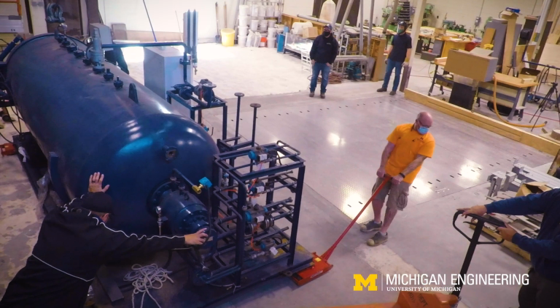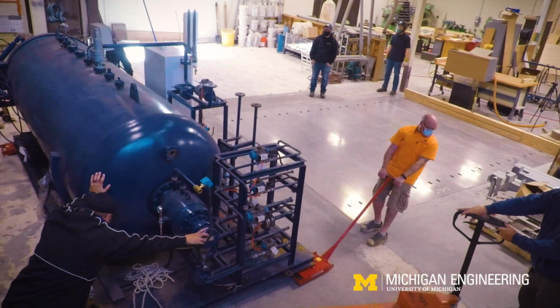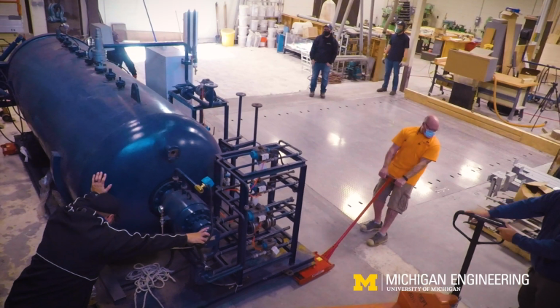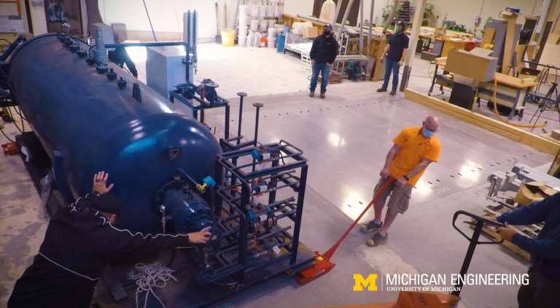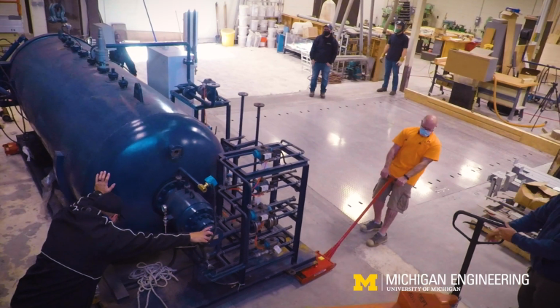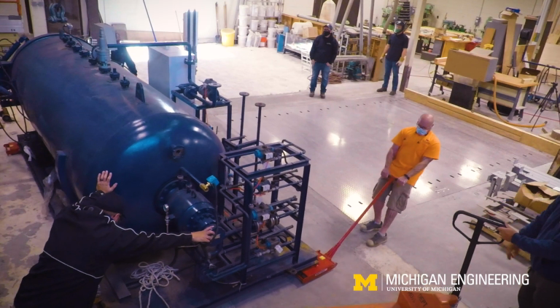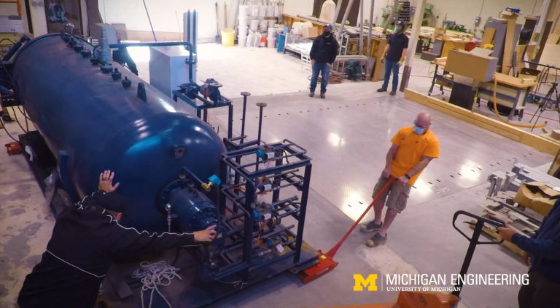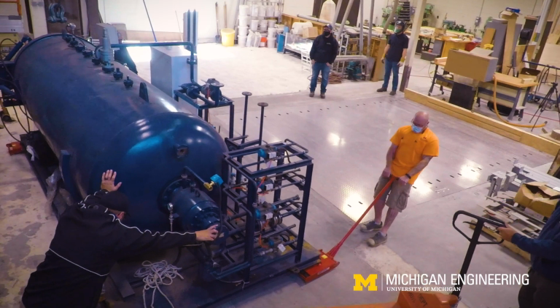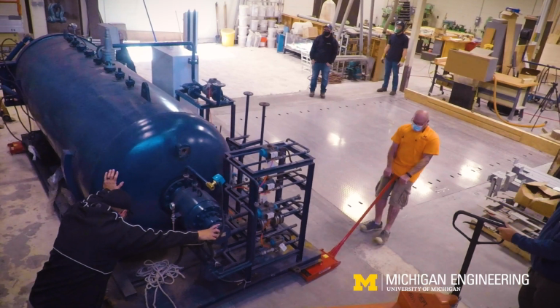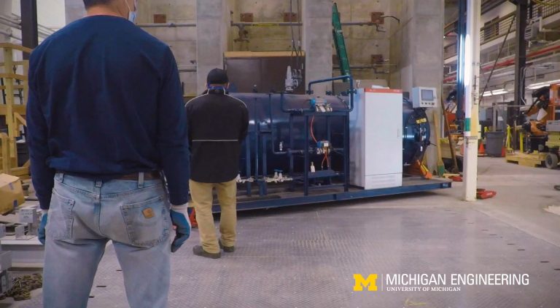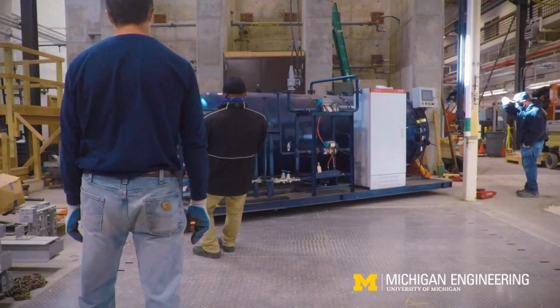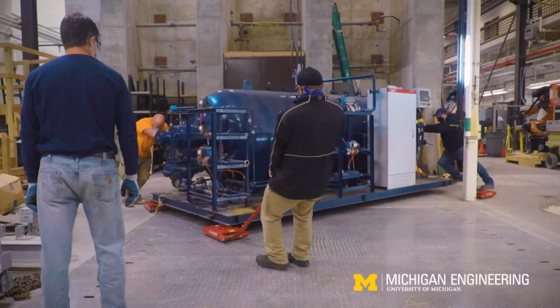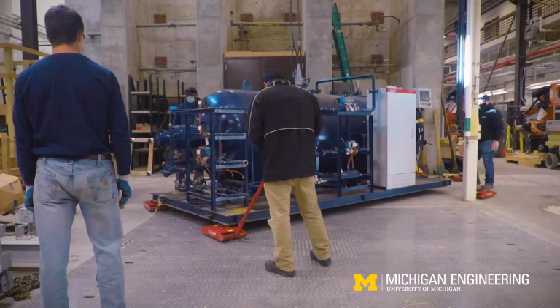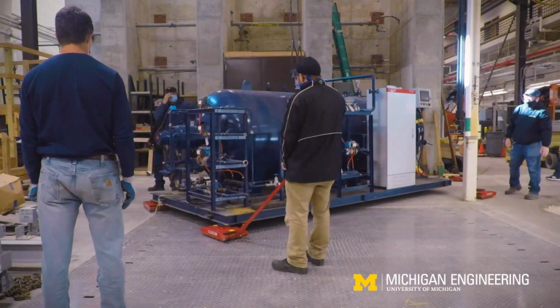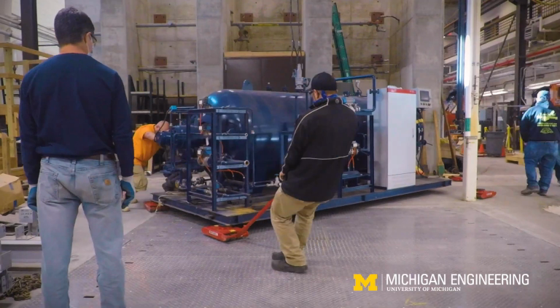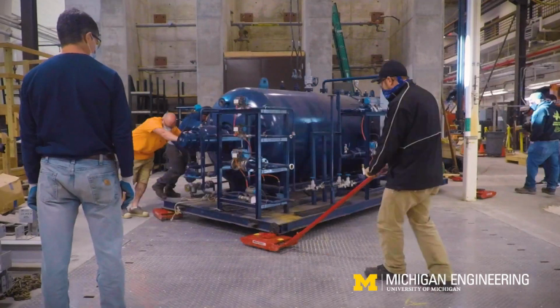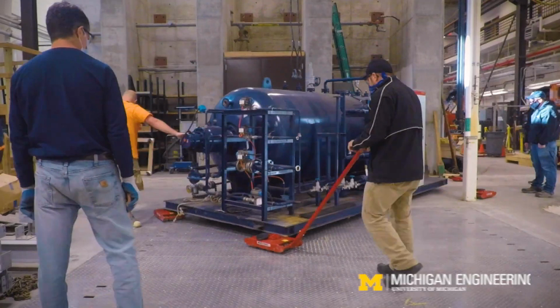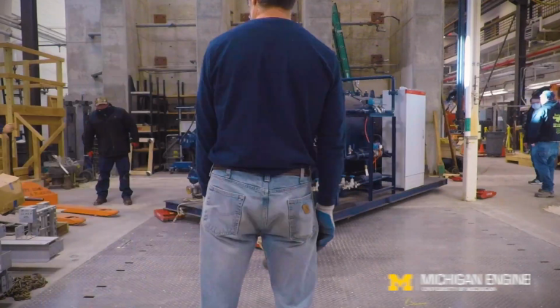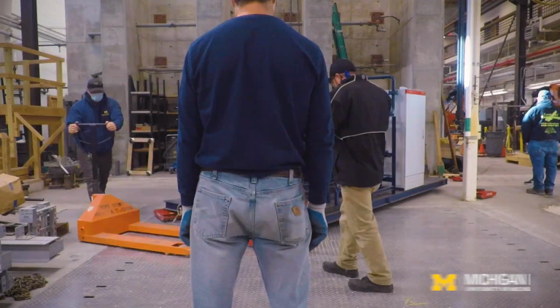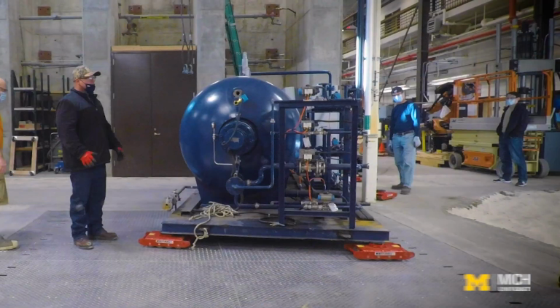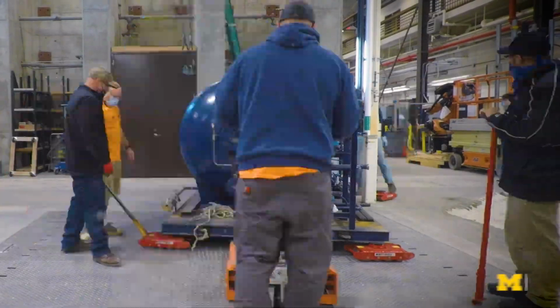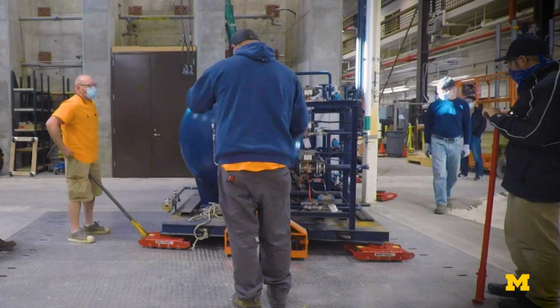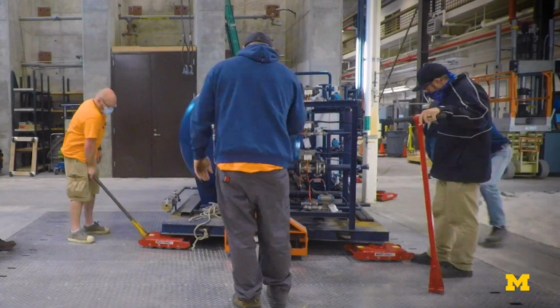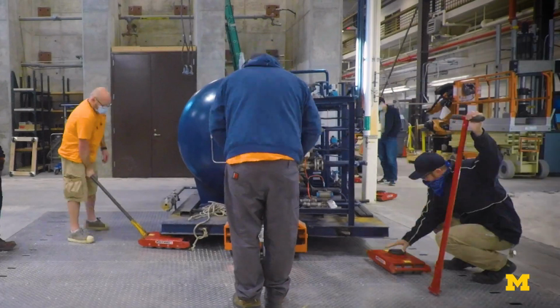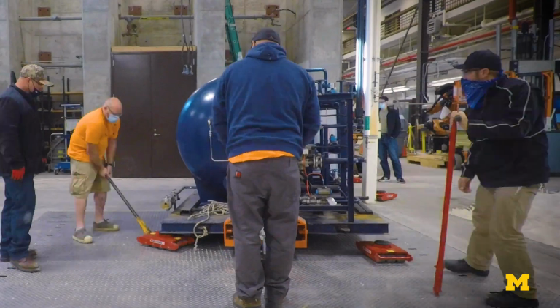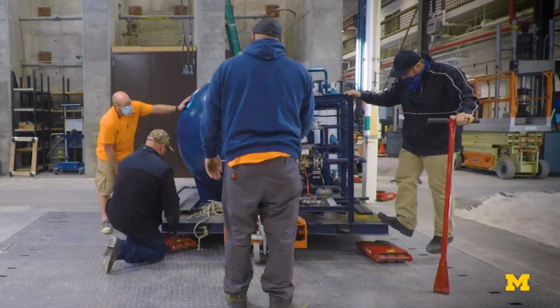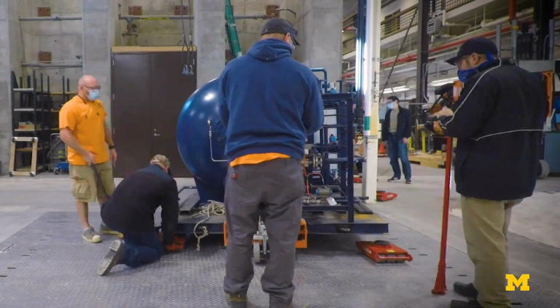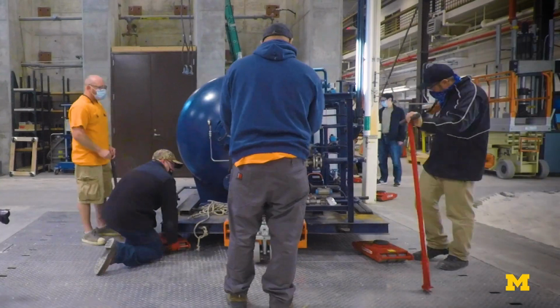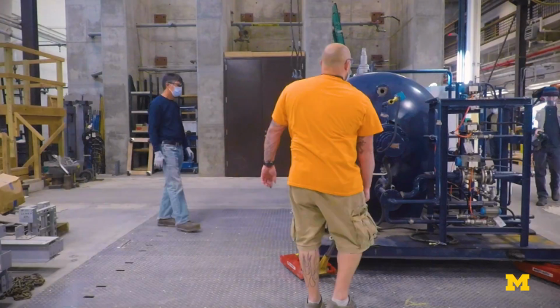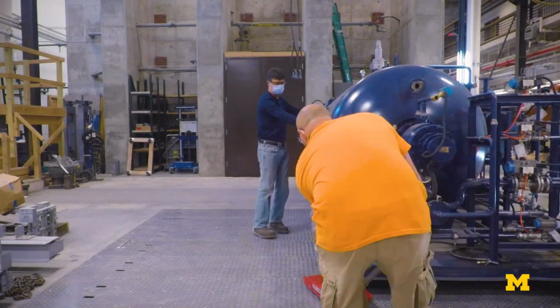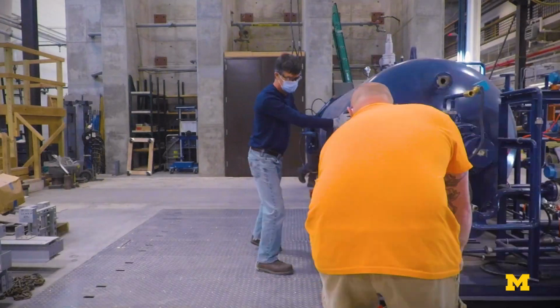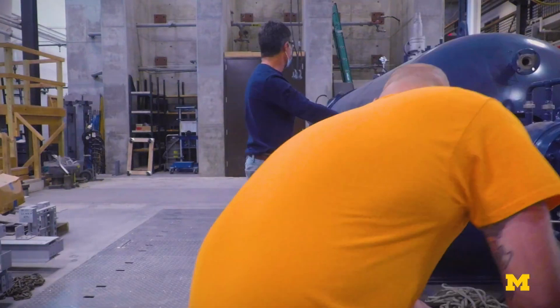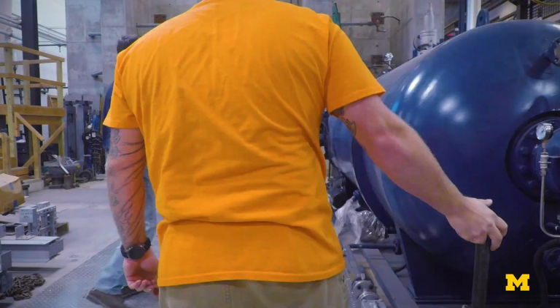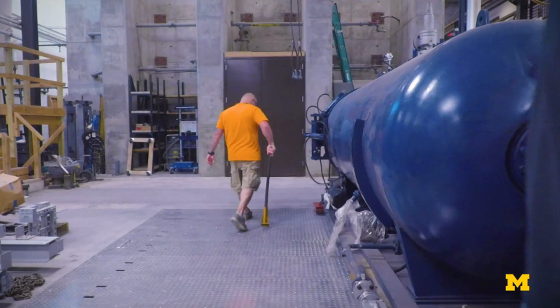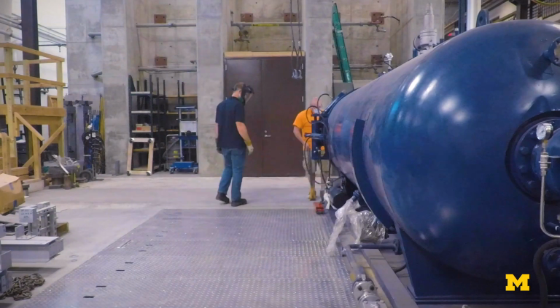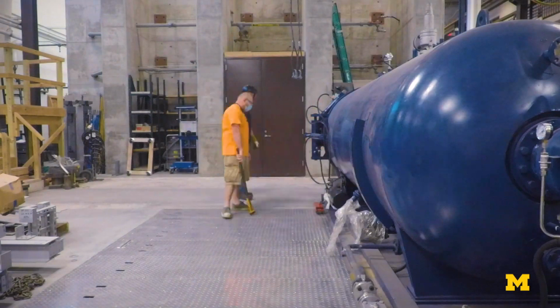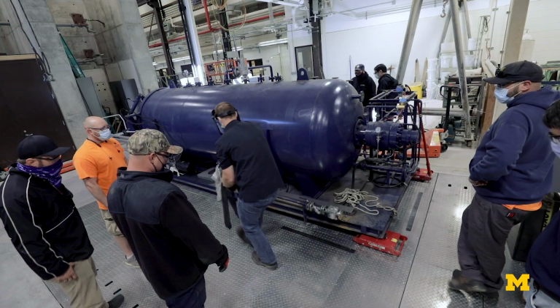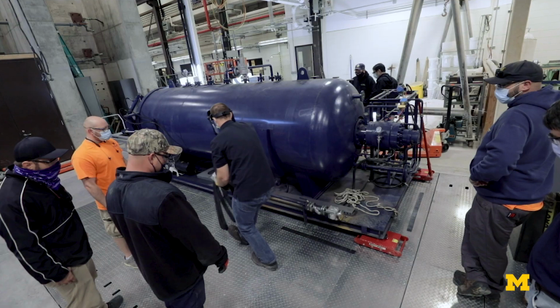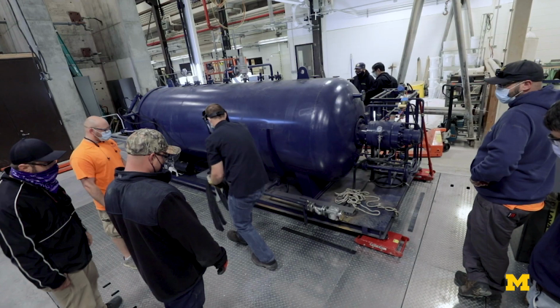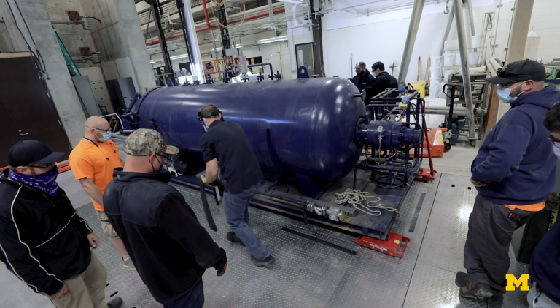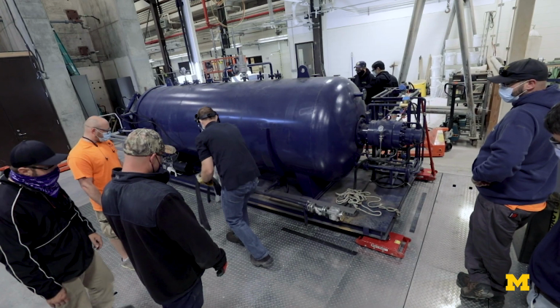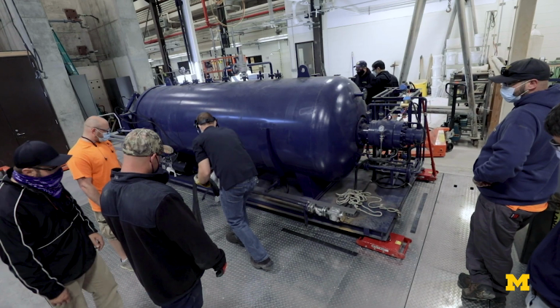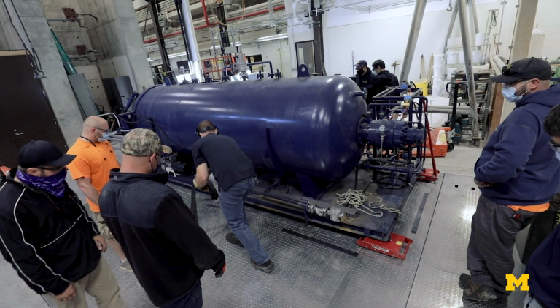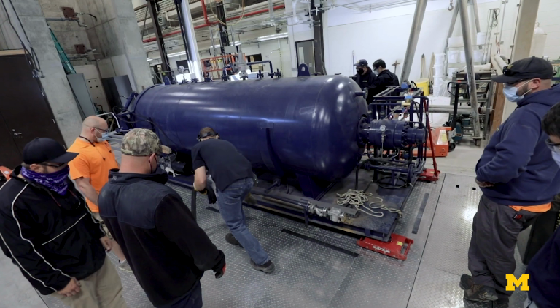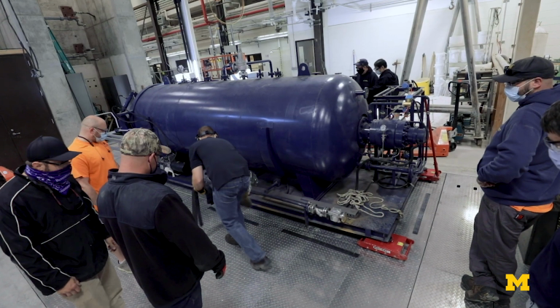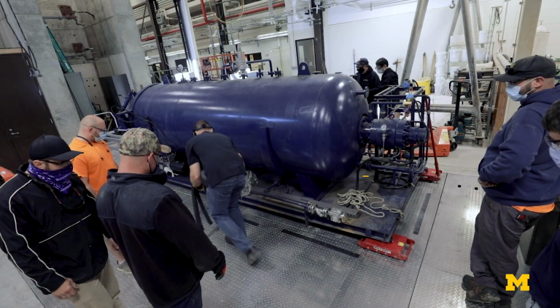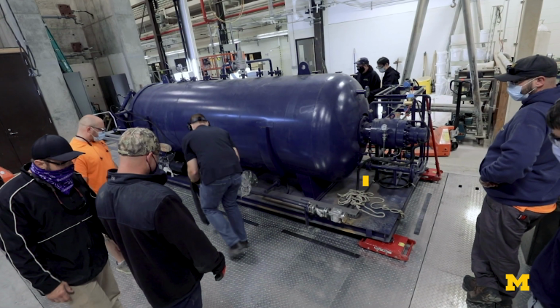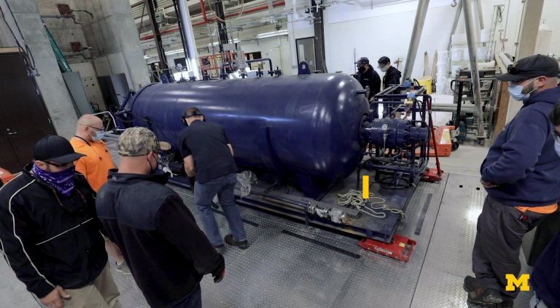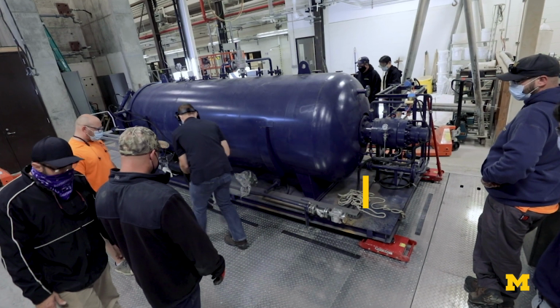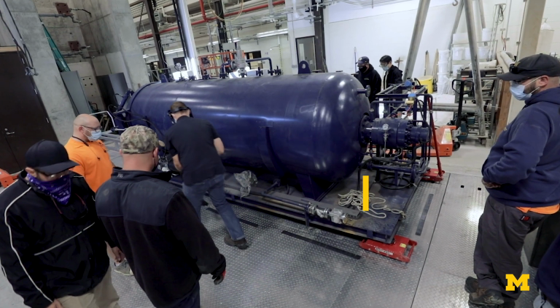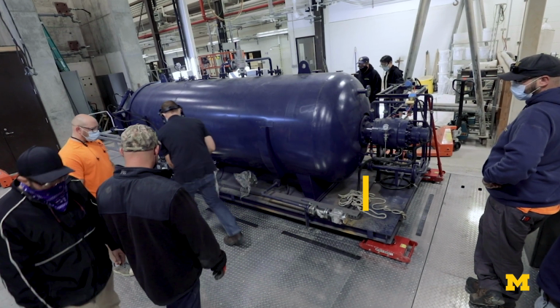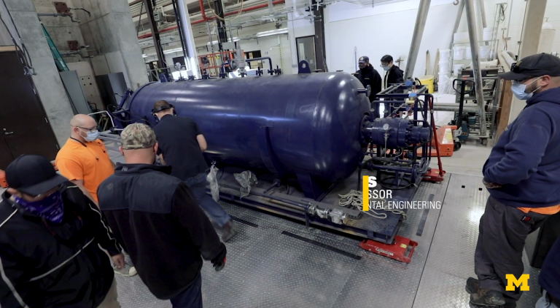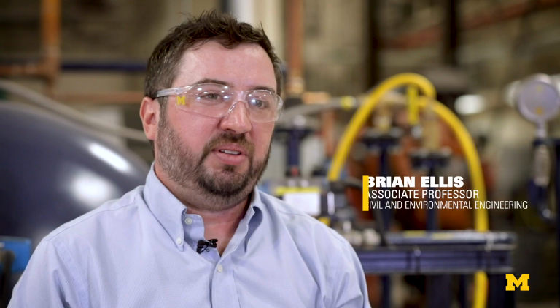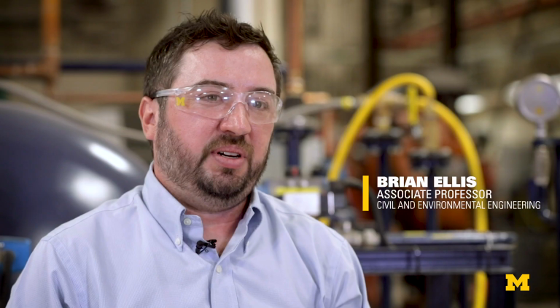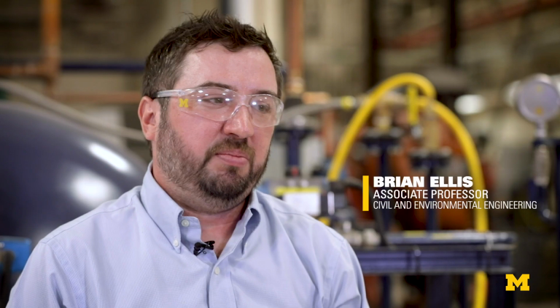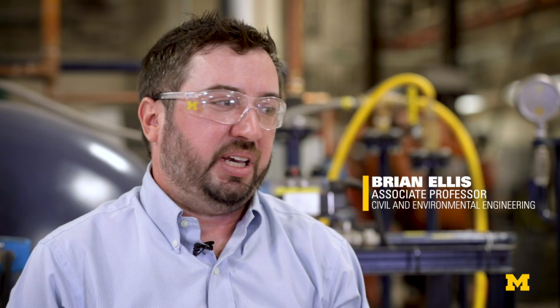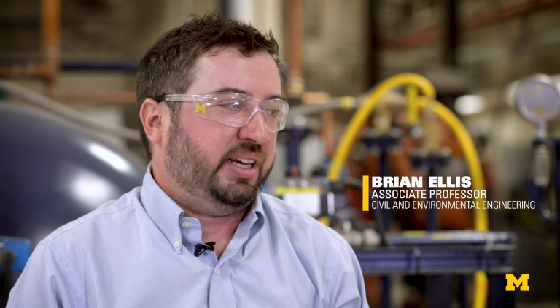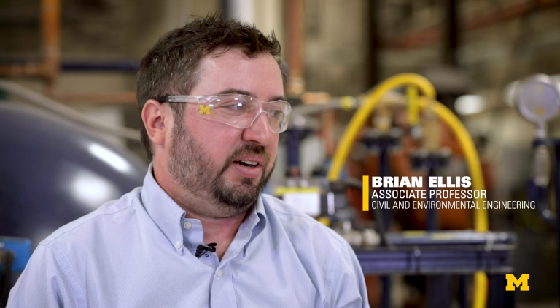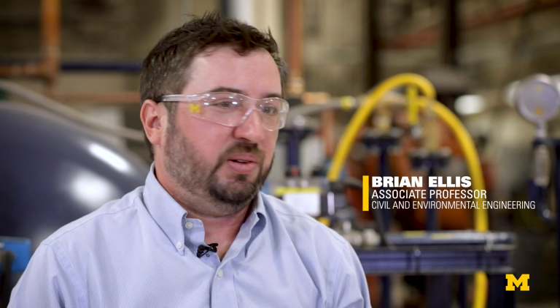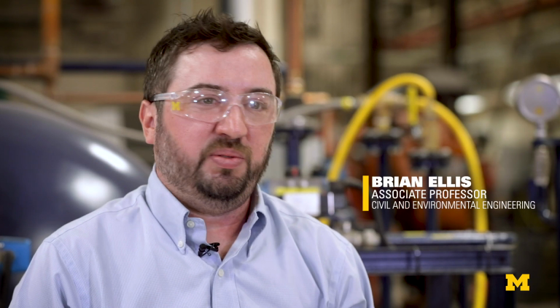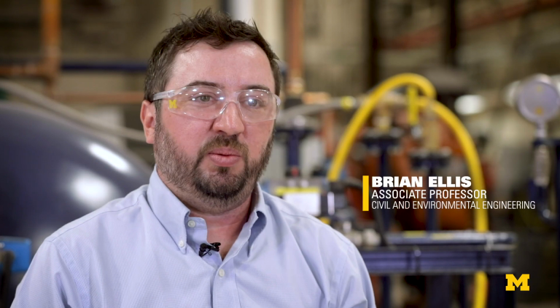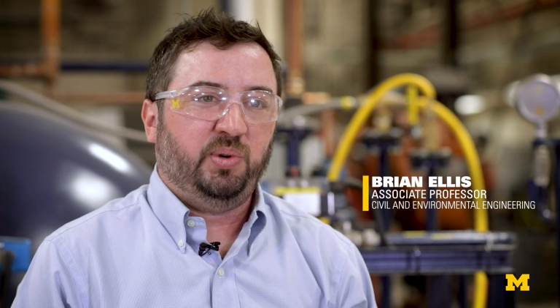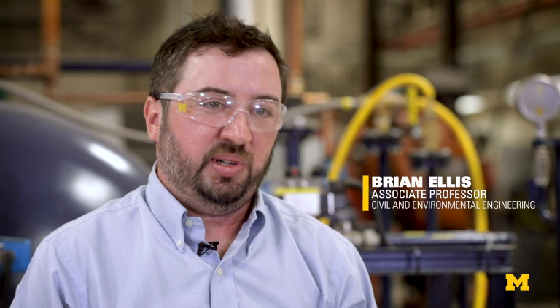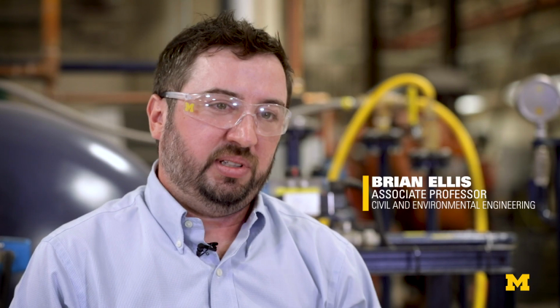In some ways it kind of looks like a giant propane tank, right? I think this is like two tons. It's not the kind of thing that they're making all over the world.